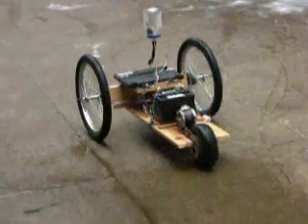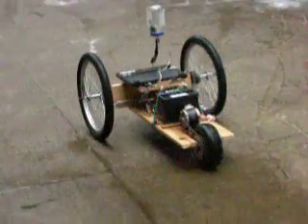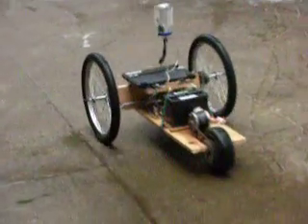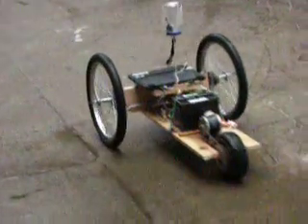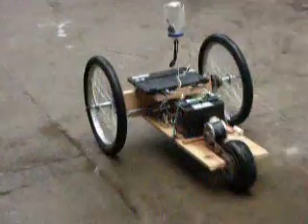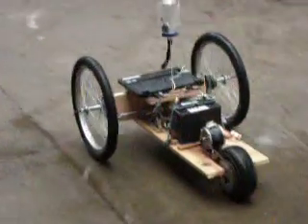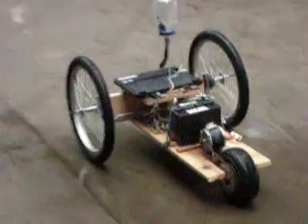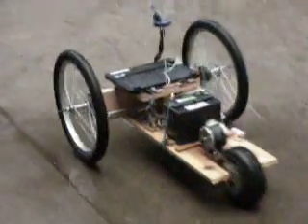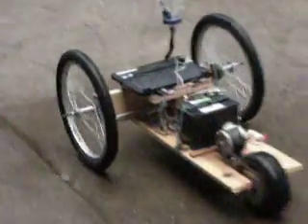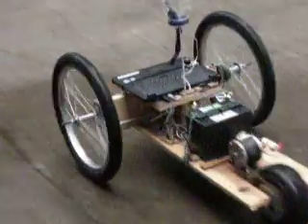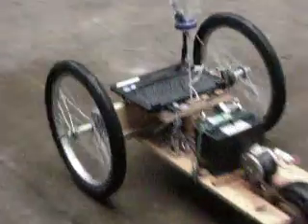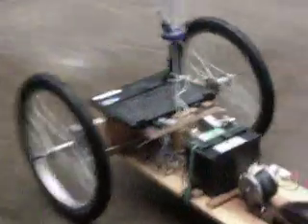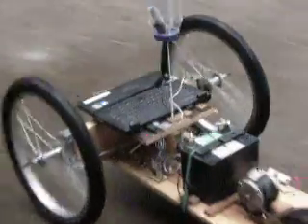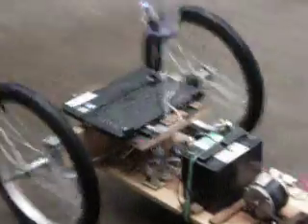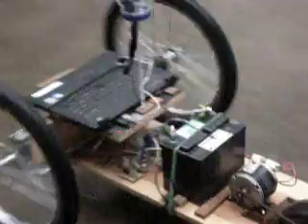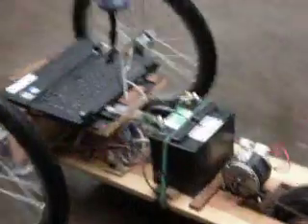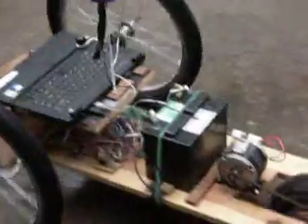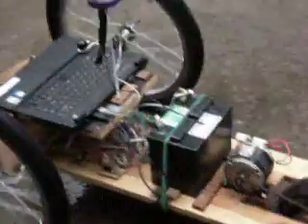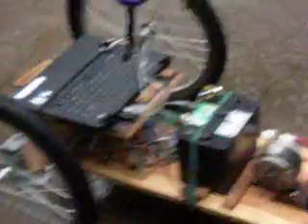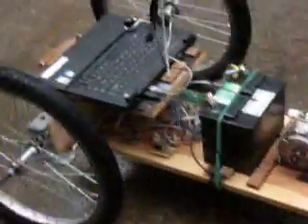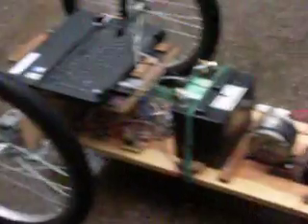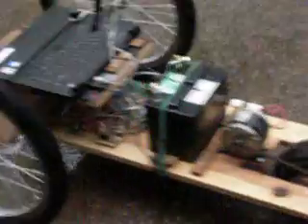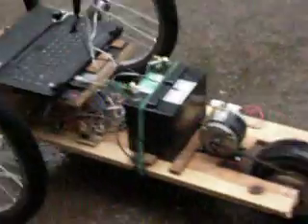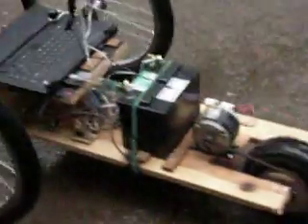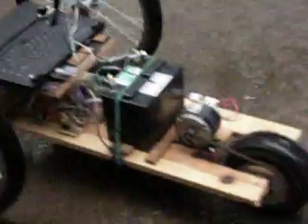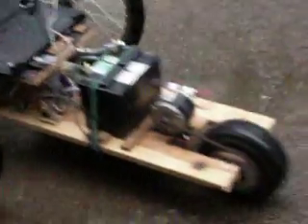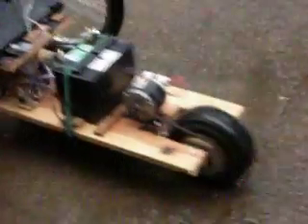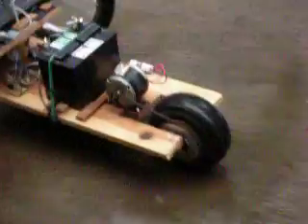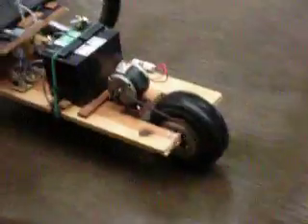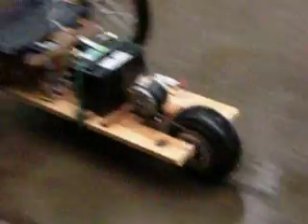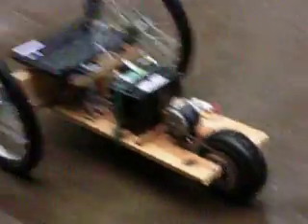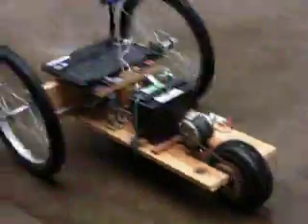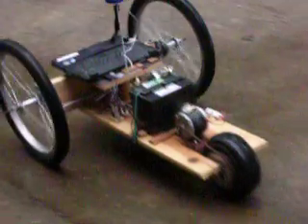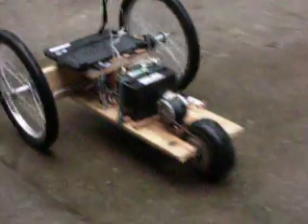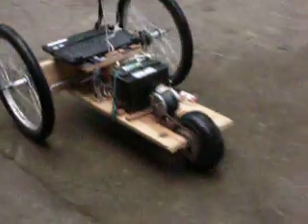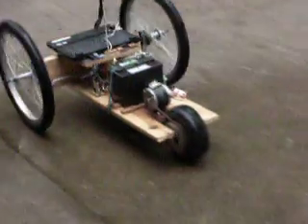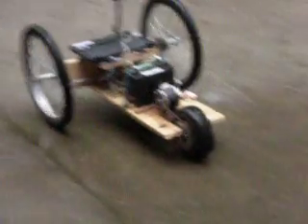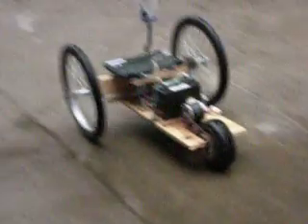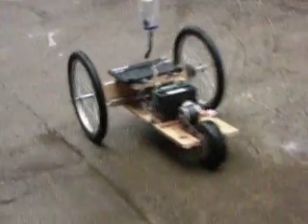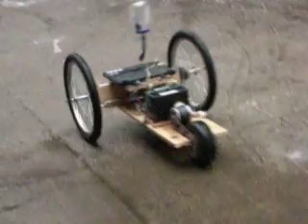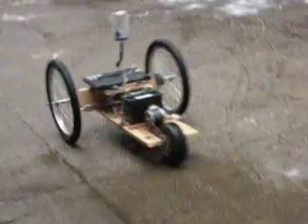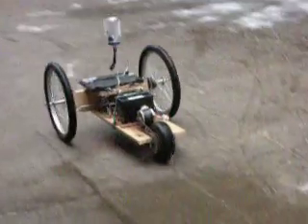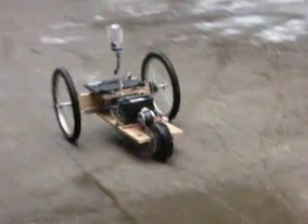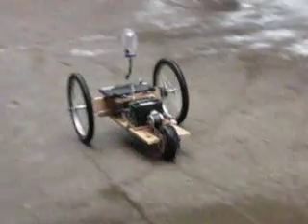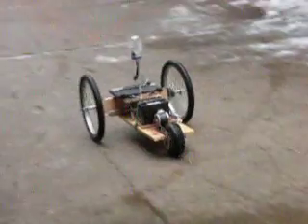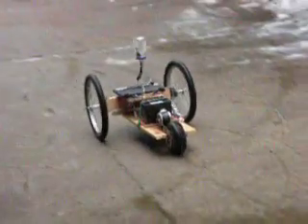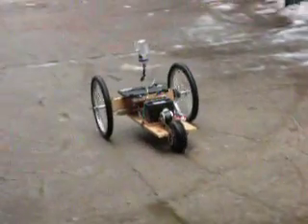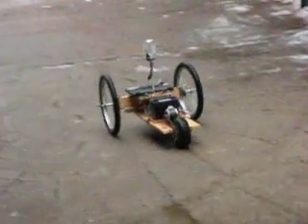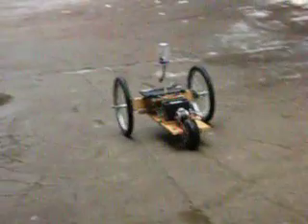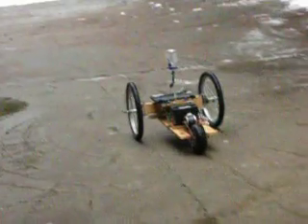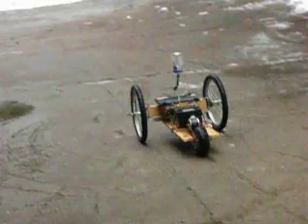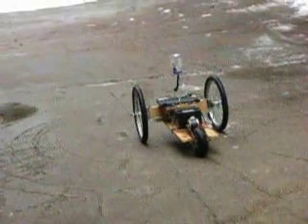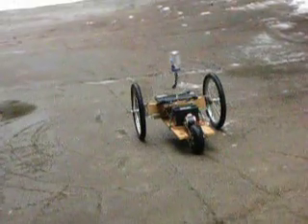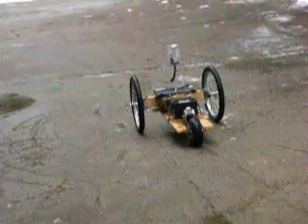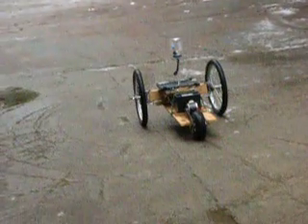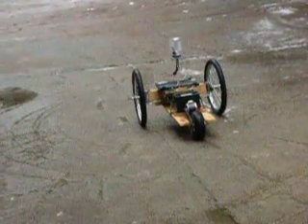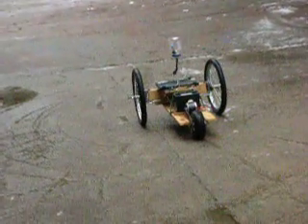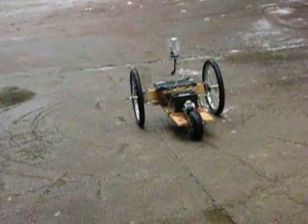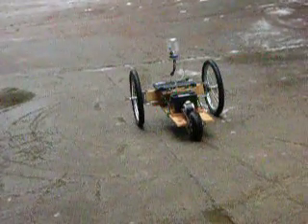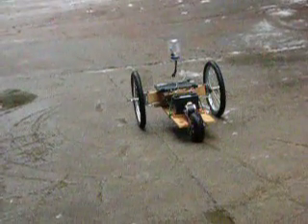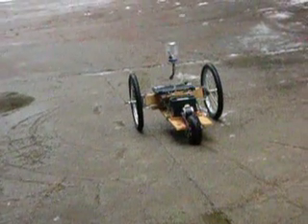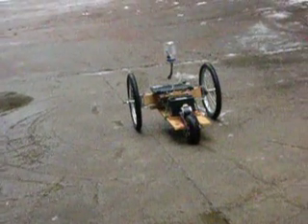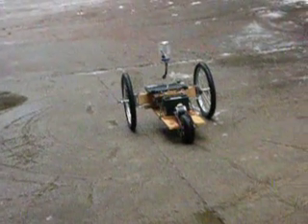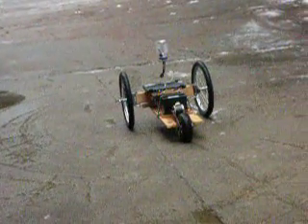As you can see it's just enough stopping power to slide the wheel.